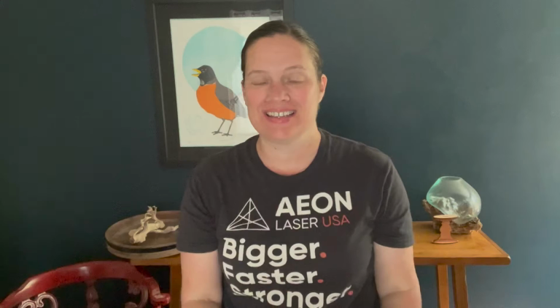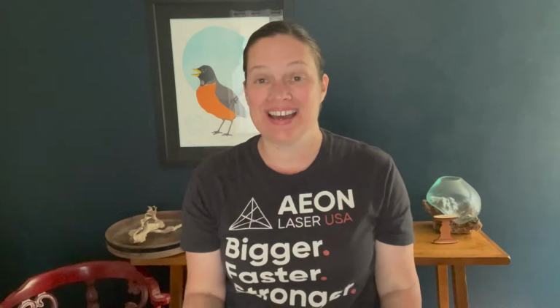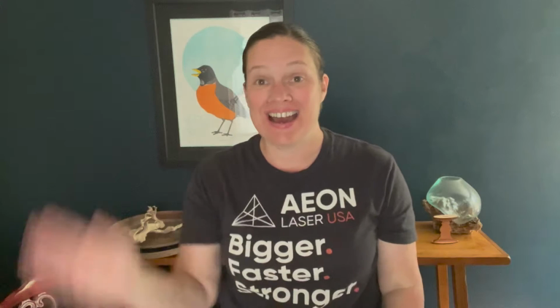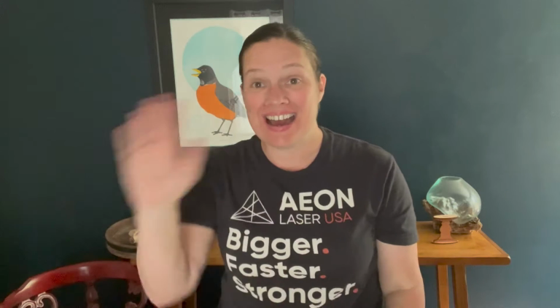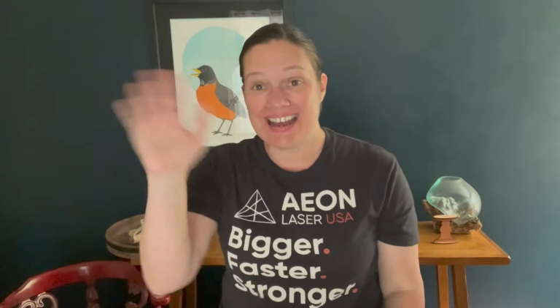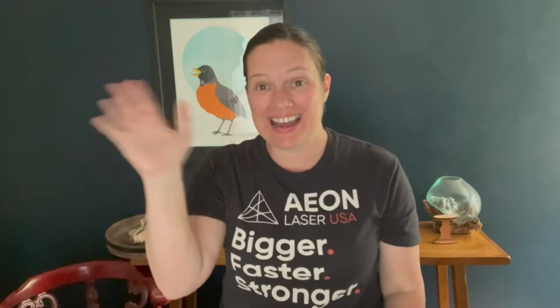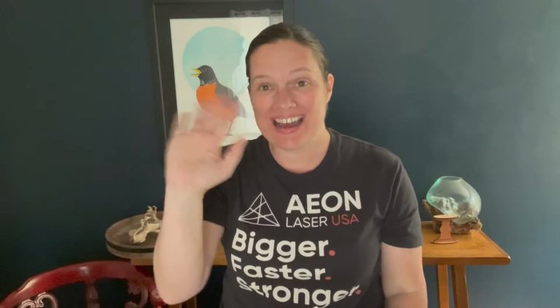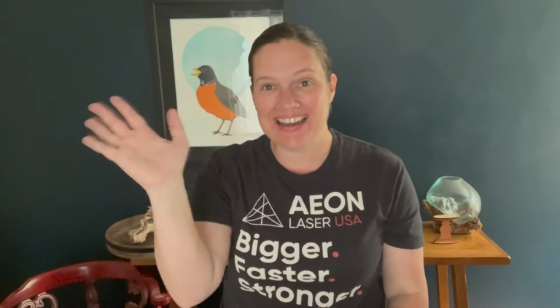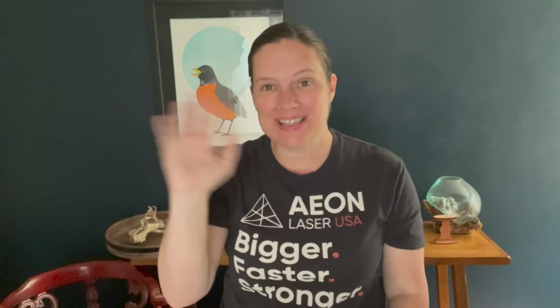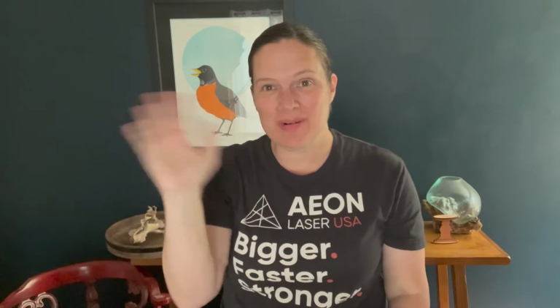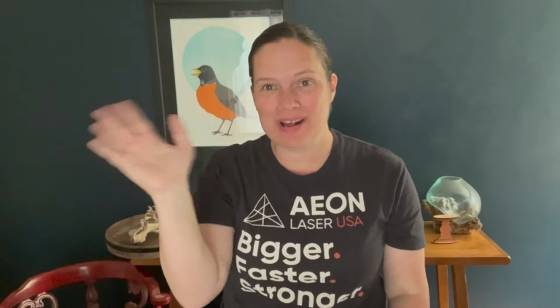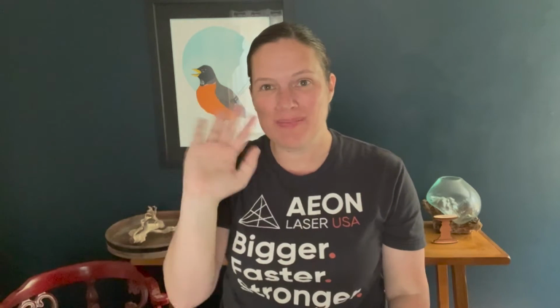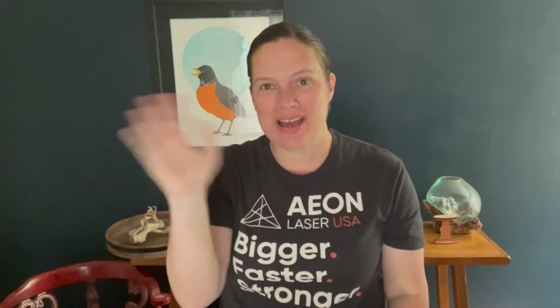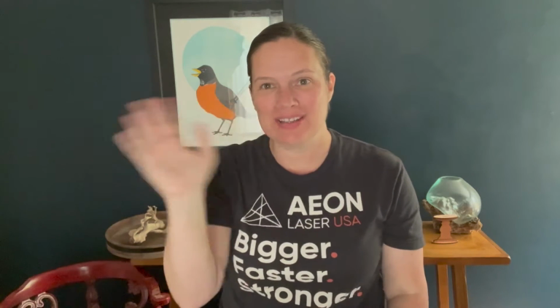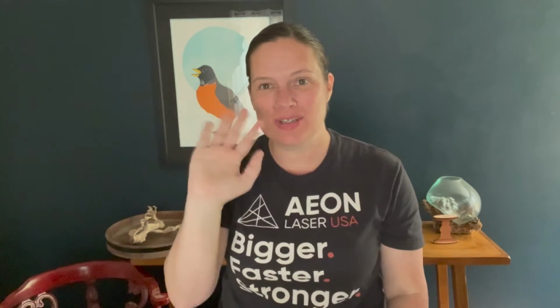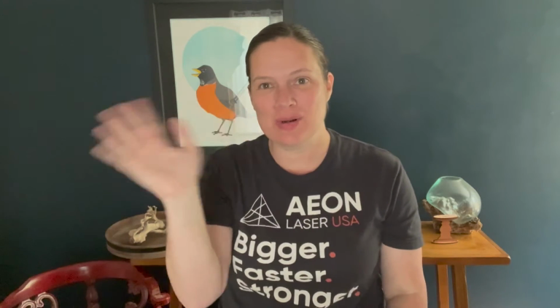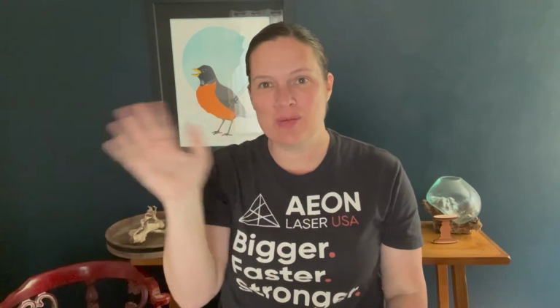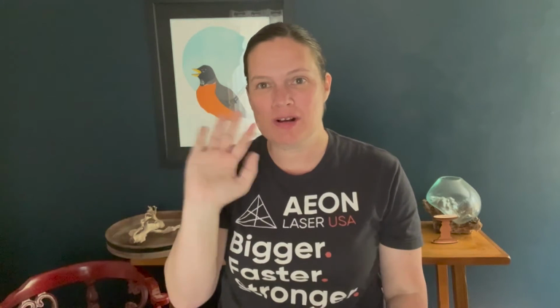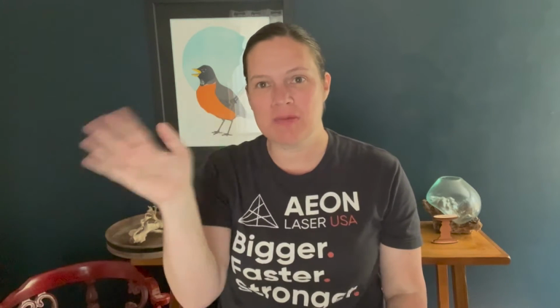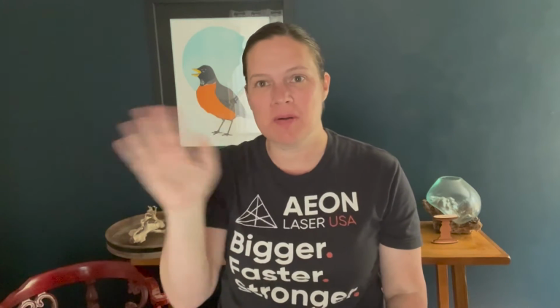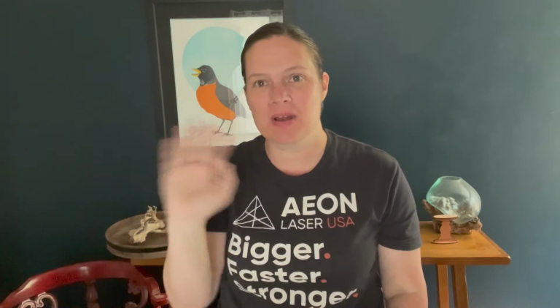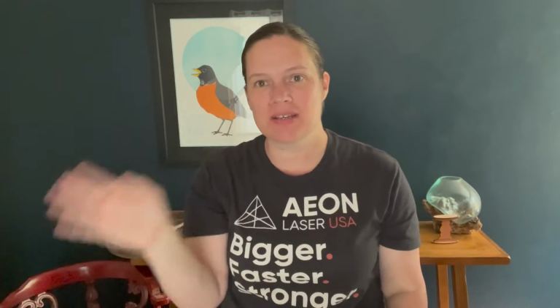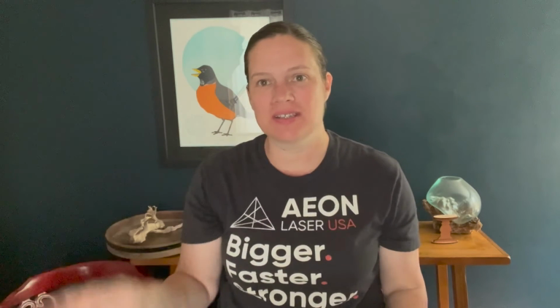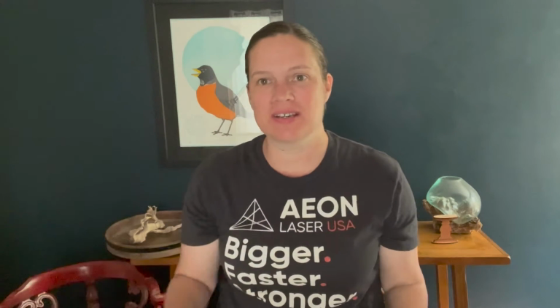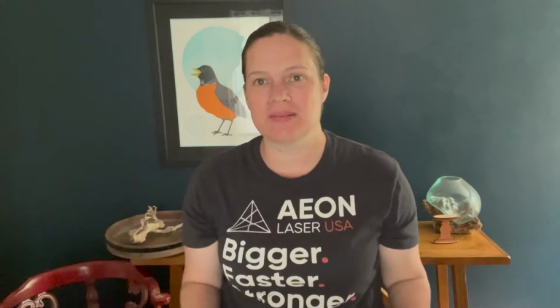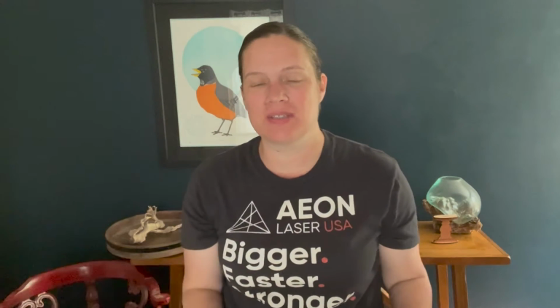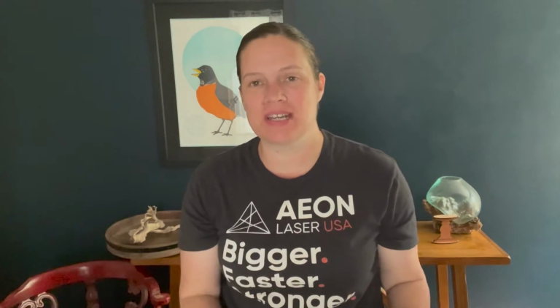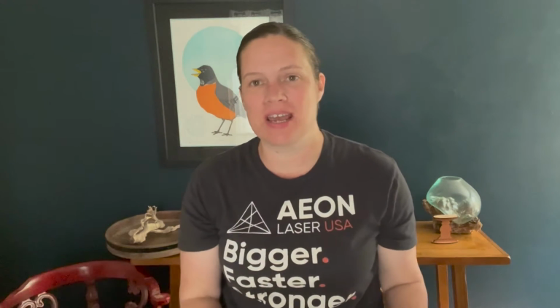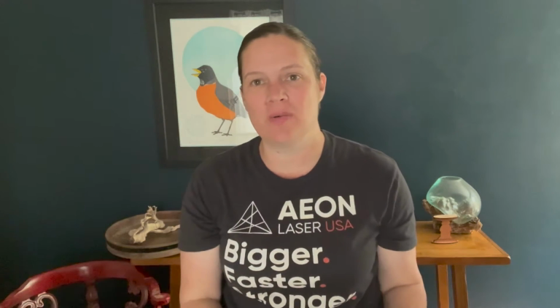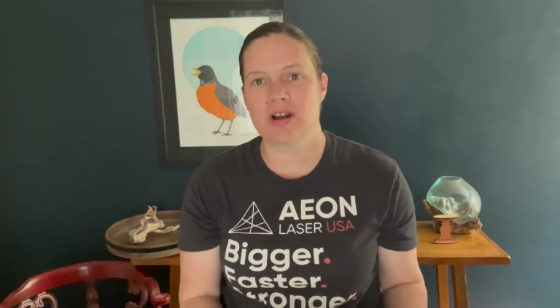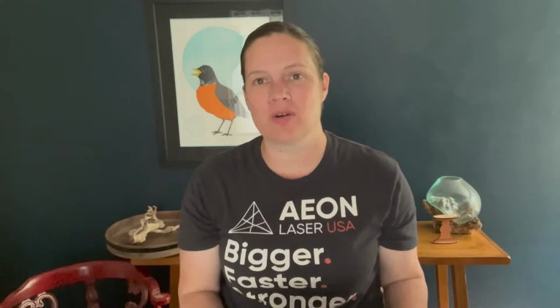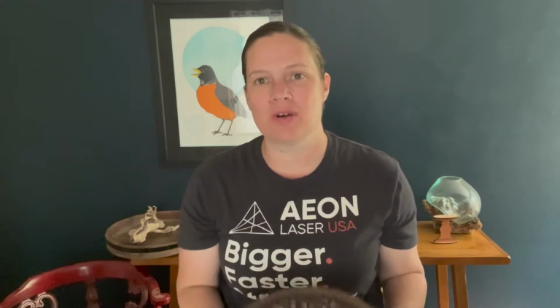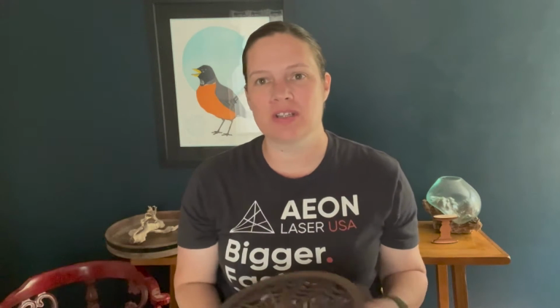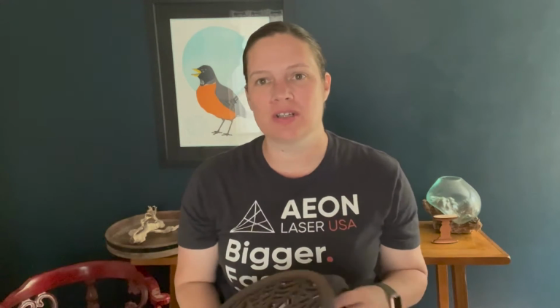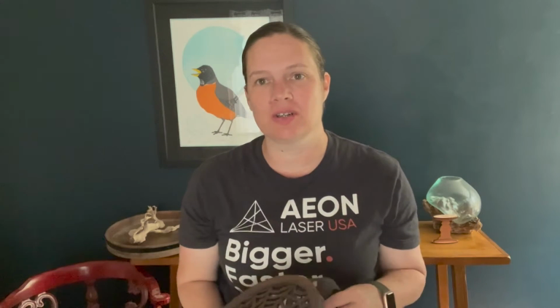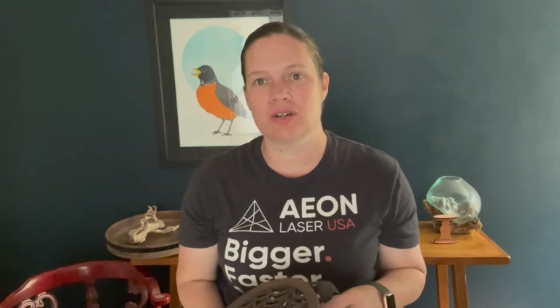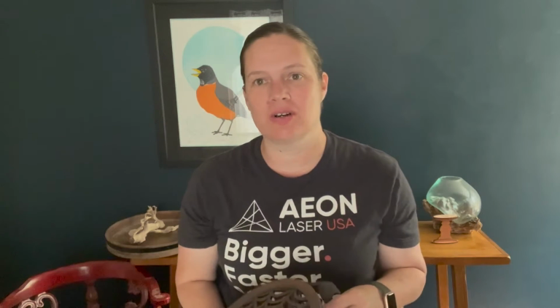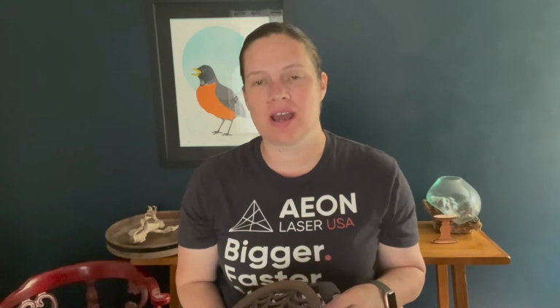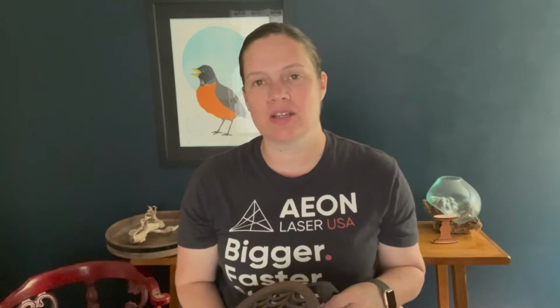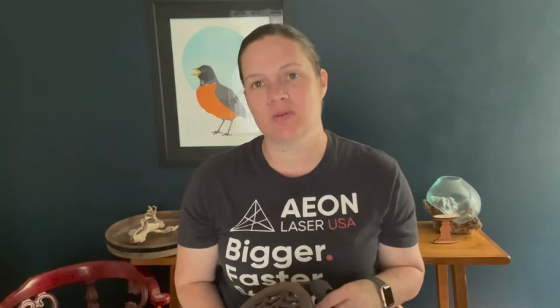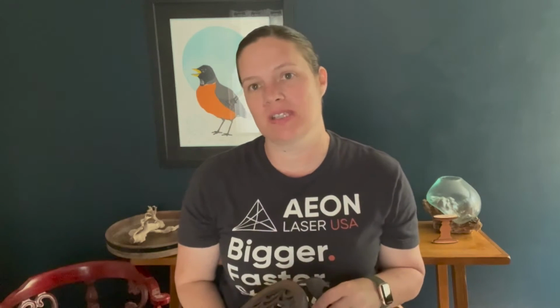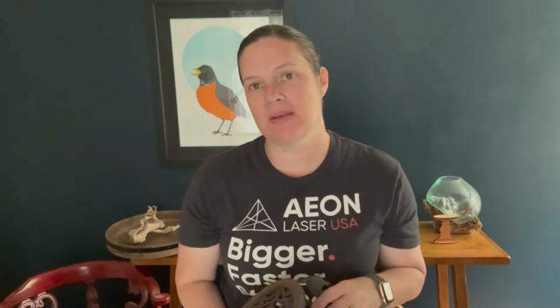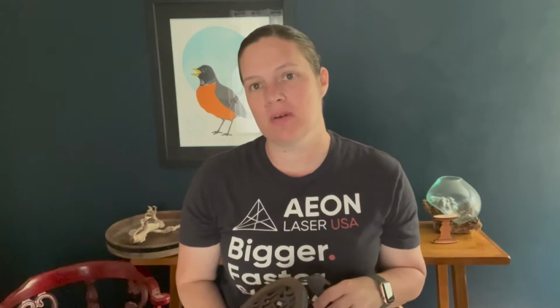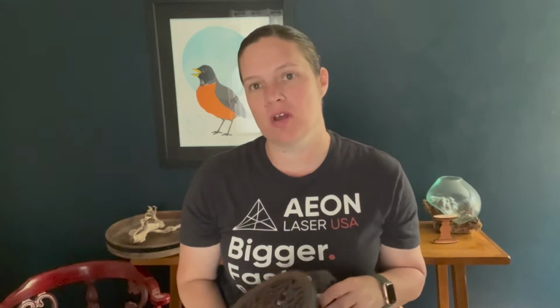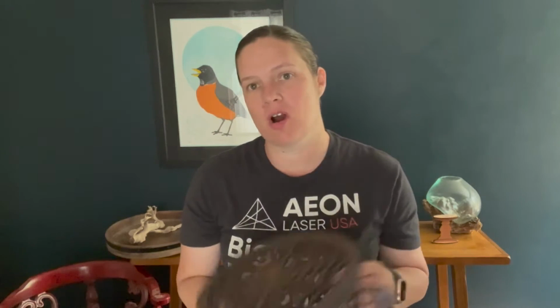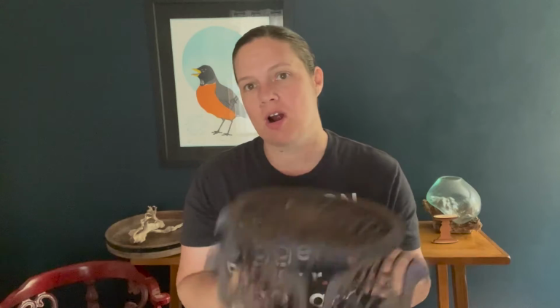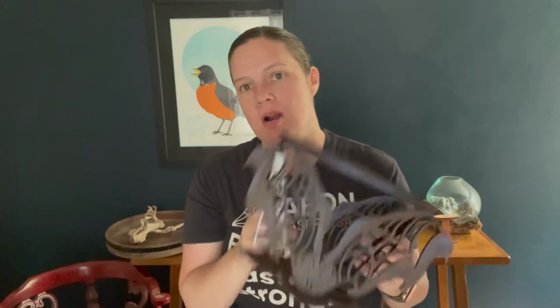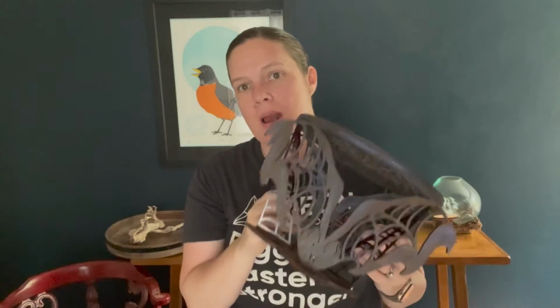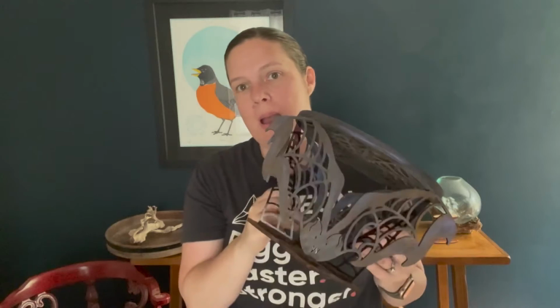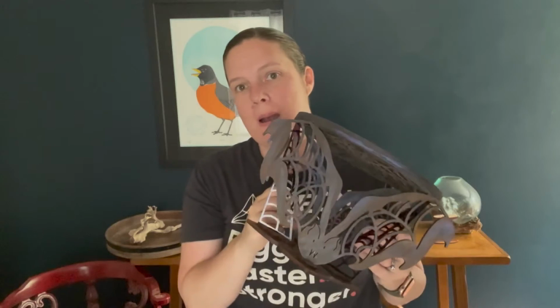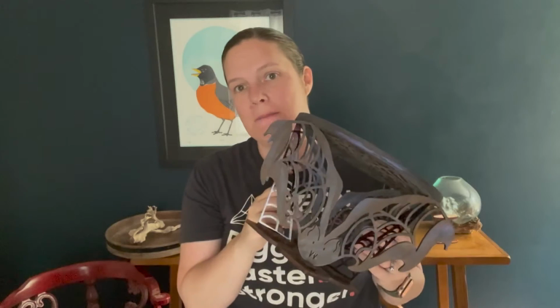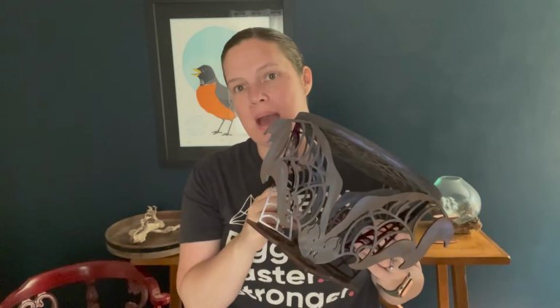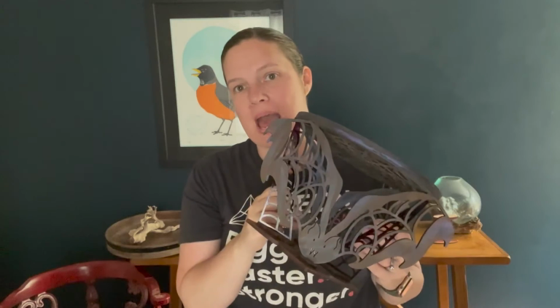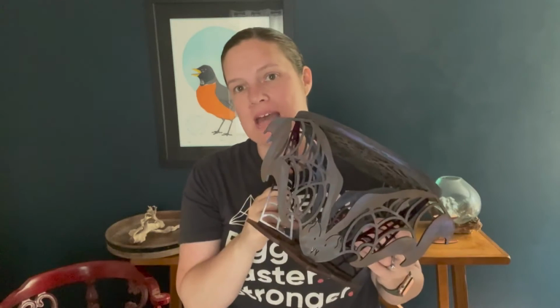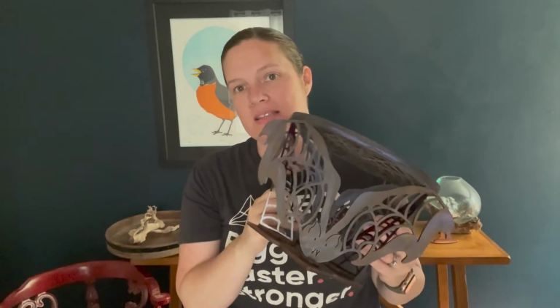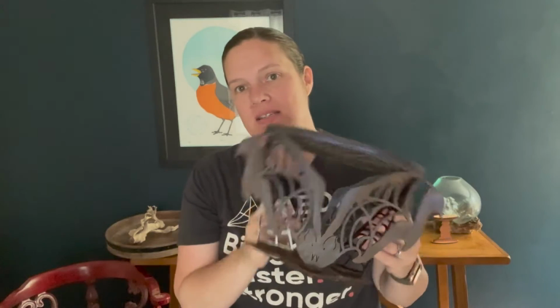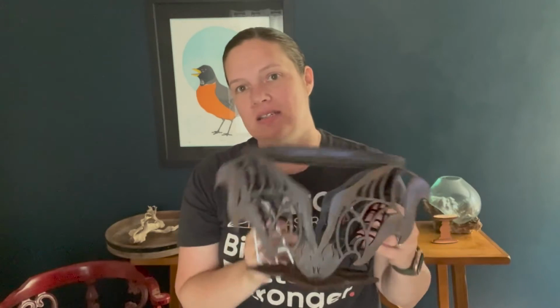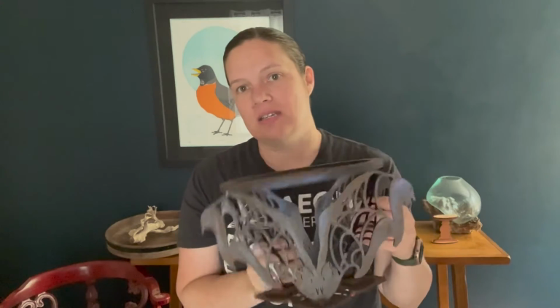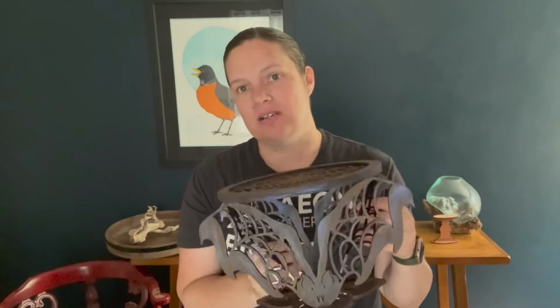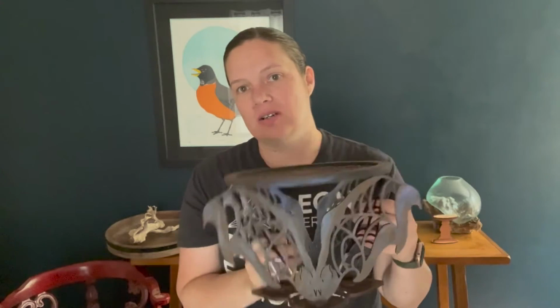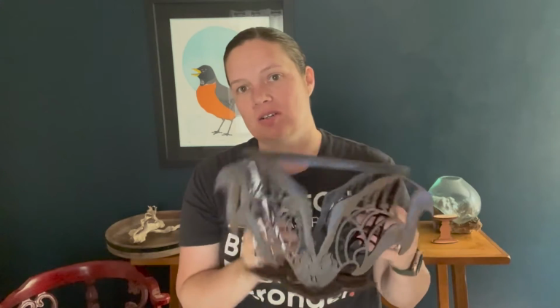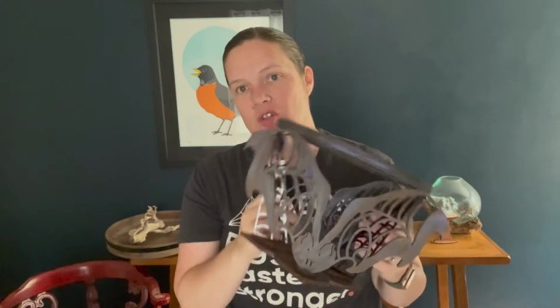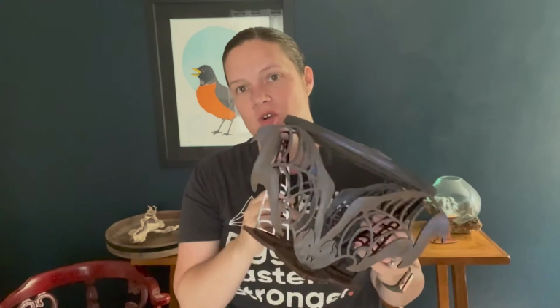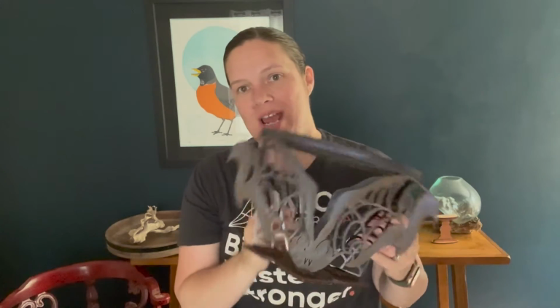Hi guys! Welcome back to Welcome Home Custom. Today we are going to learn how to assemble our bat tiered tray.